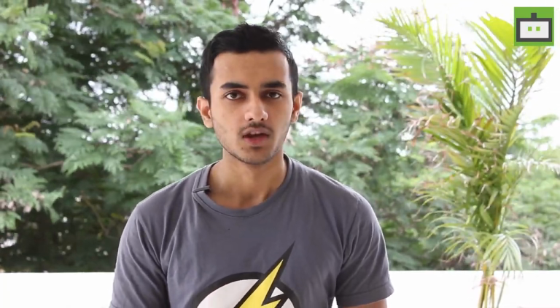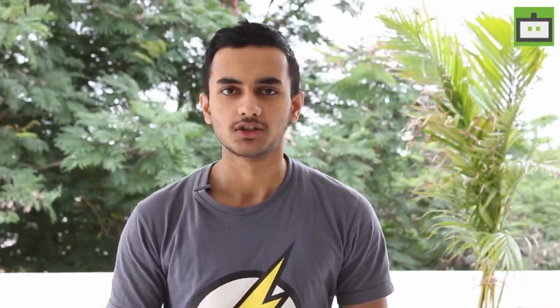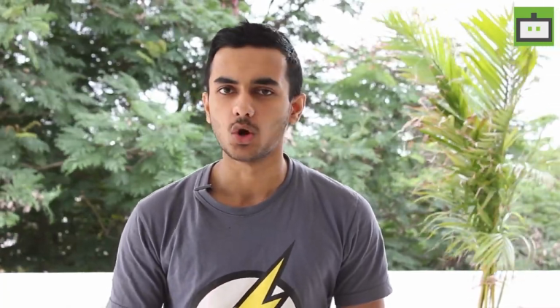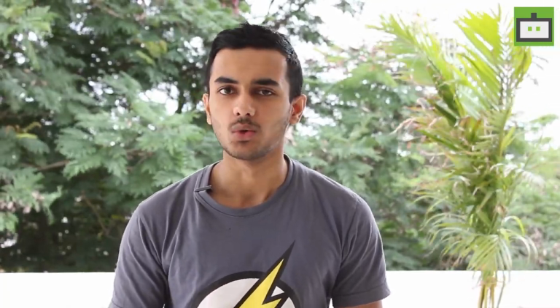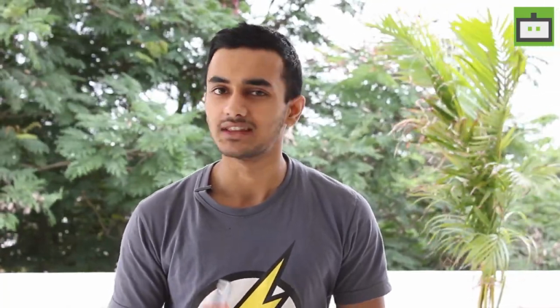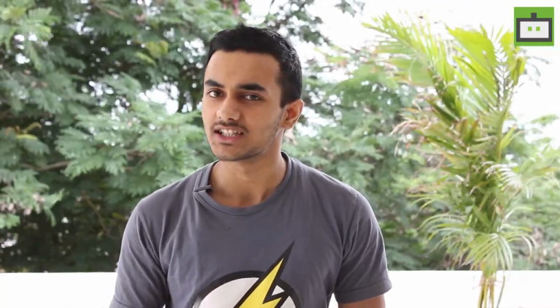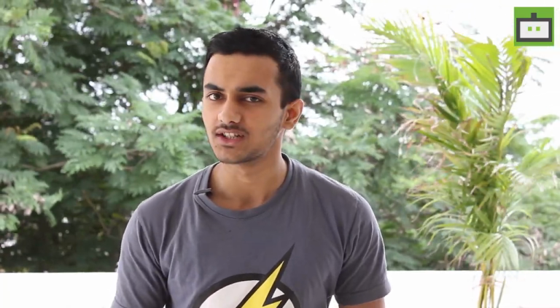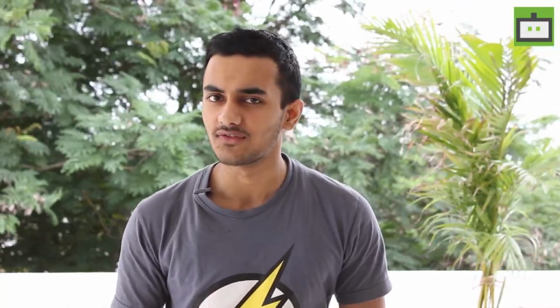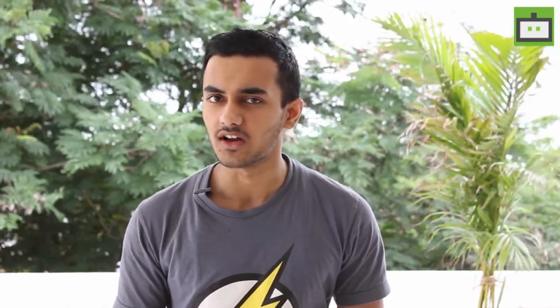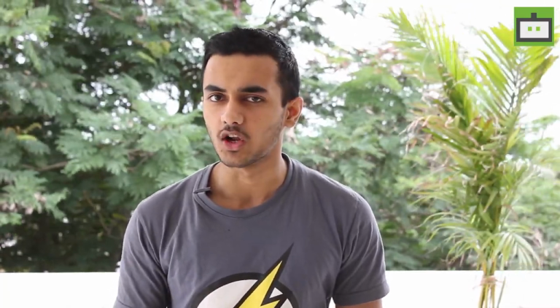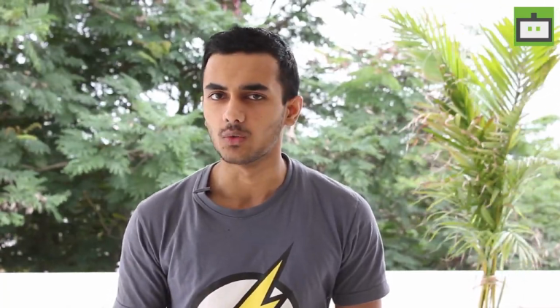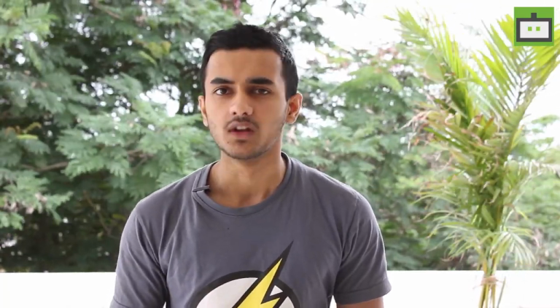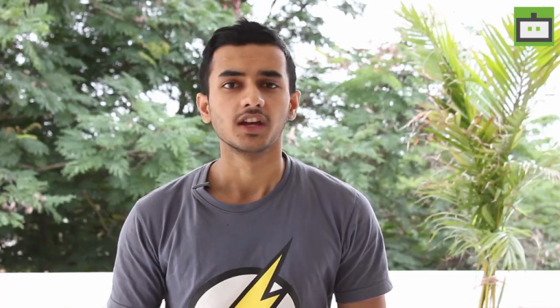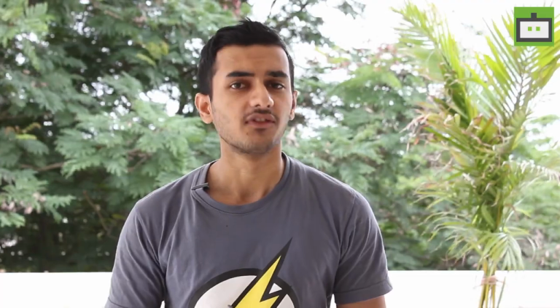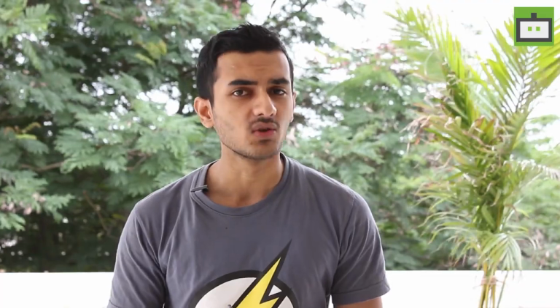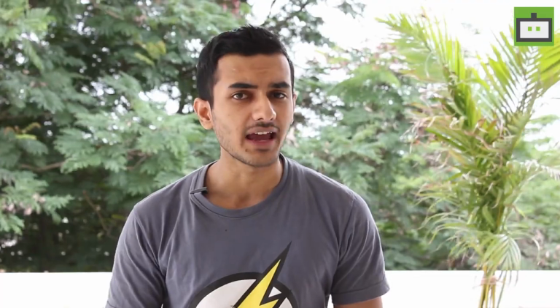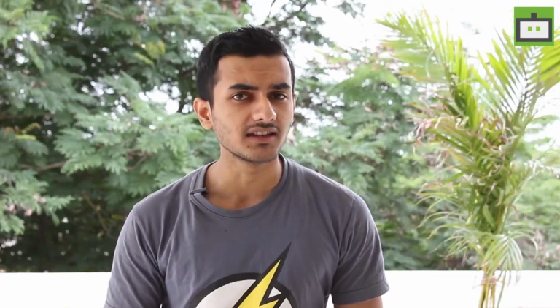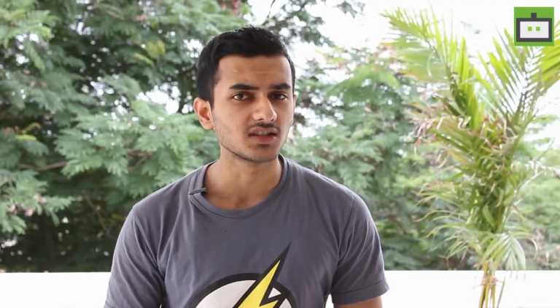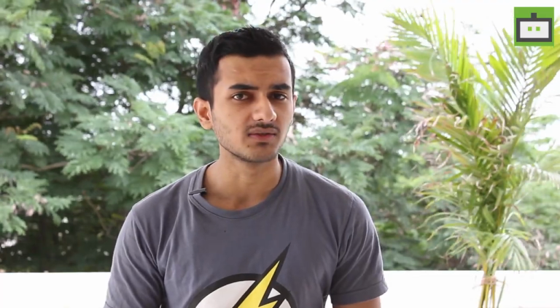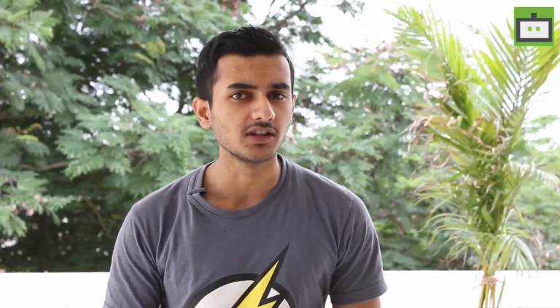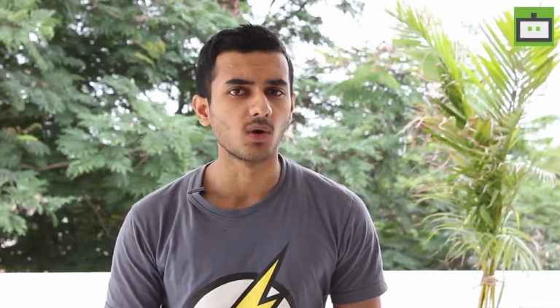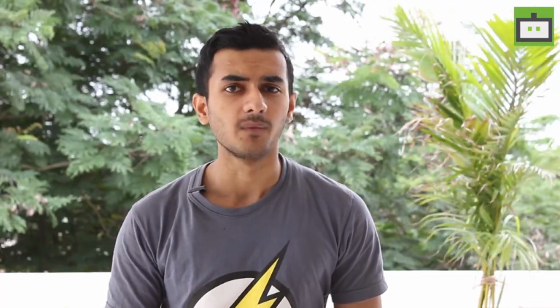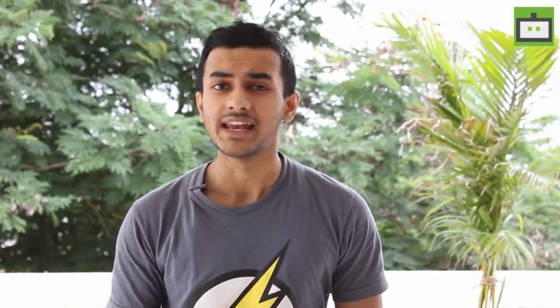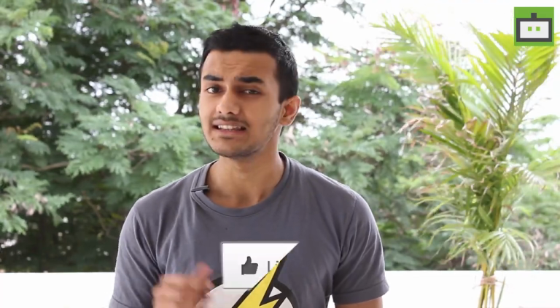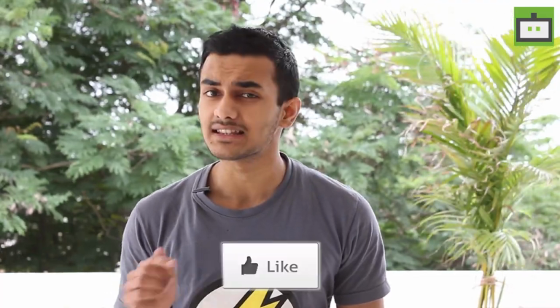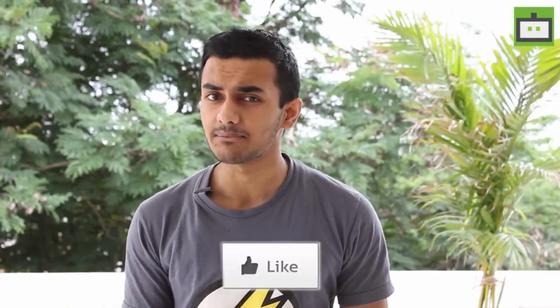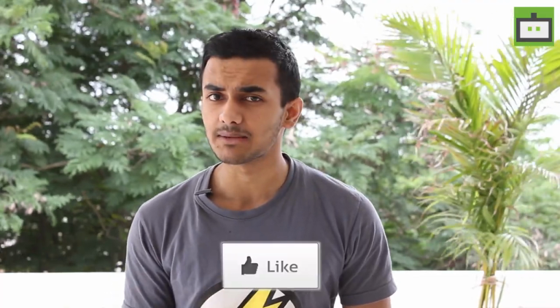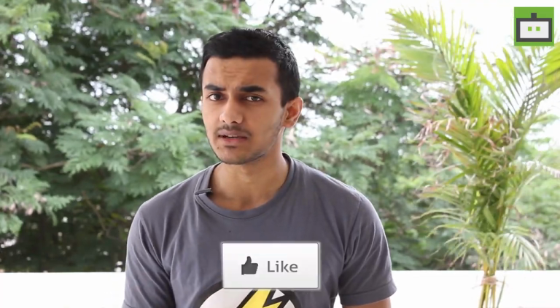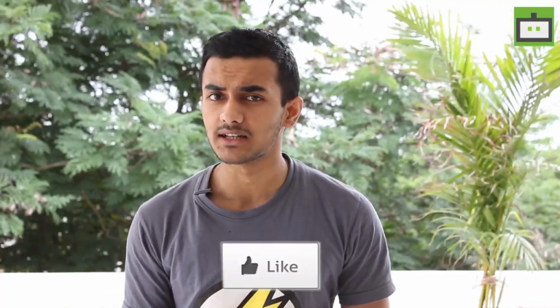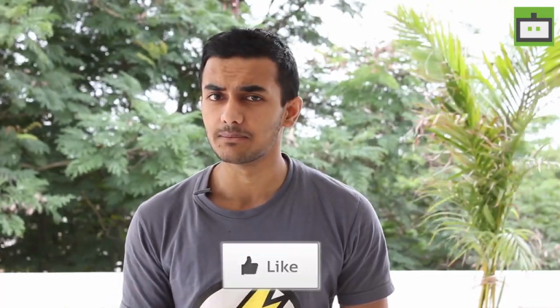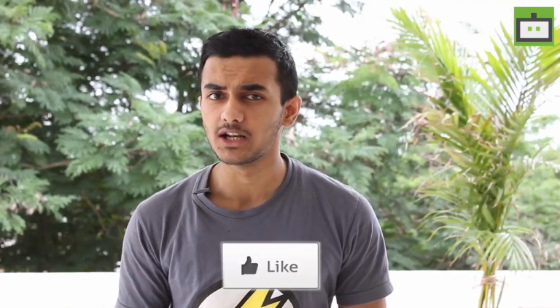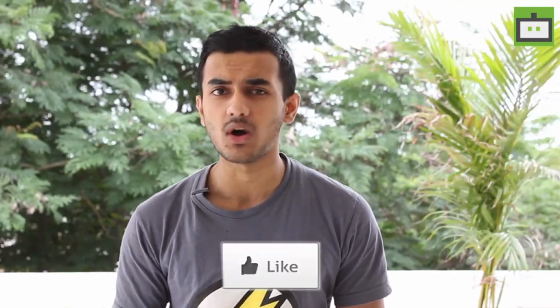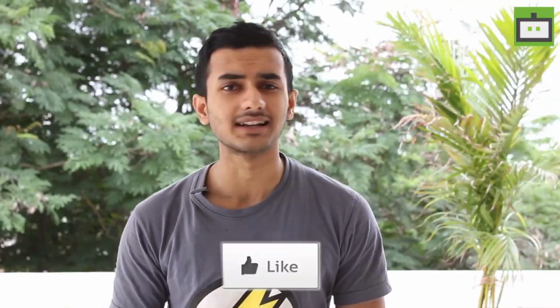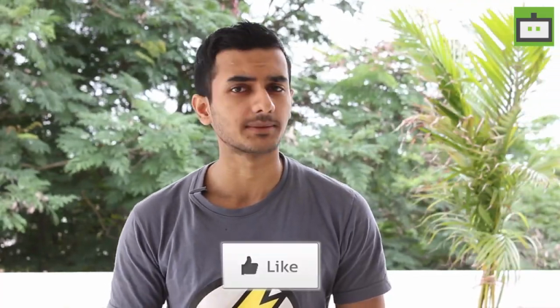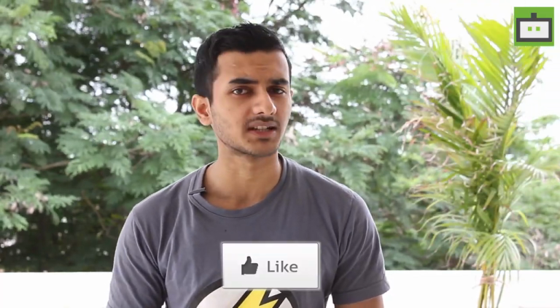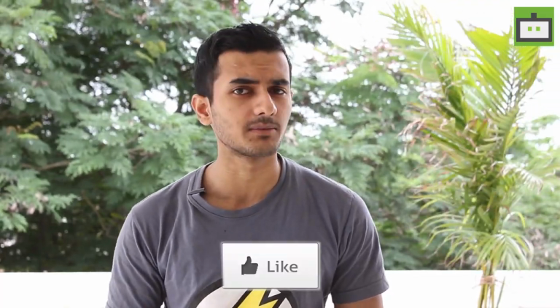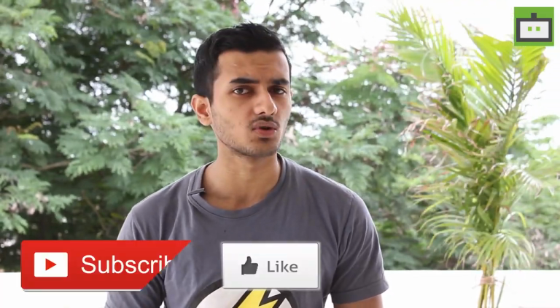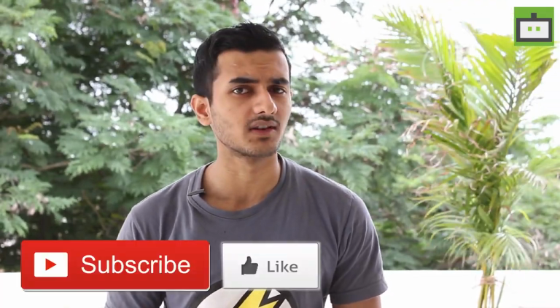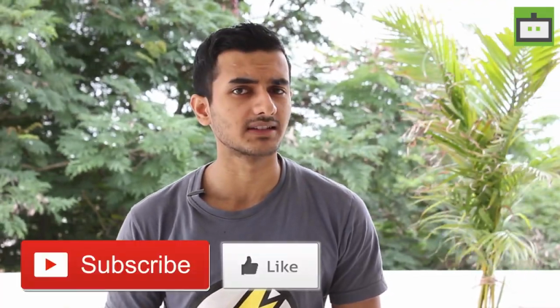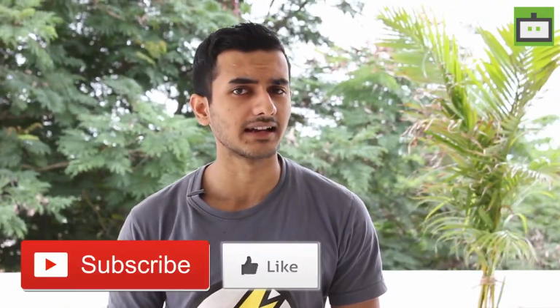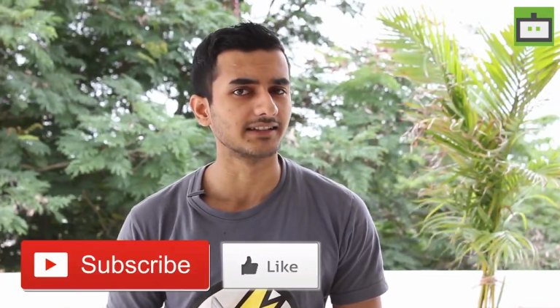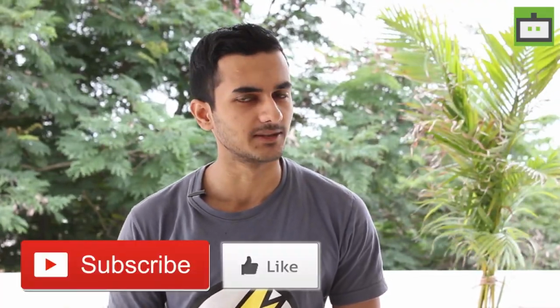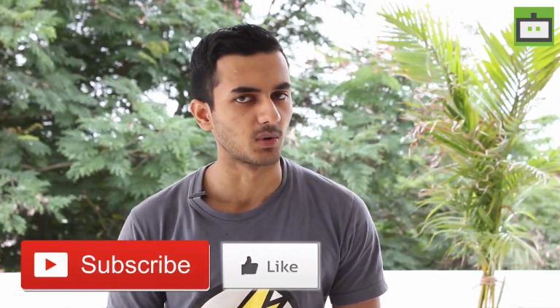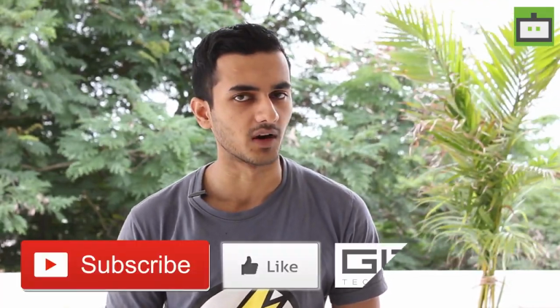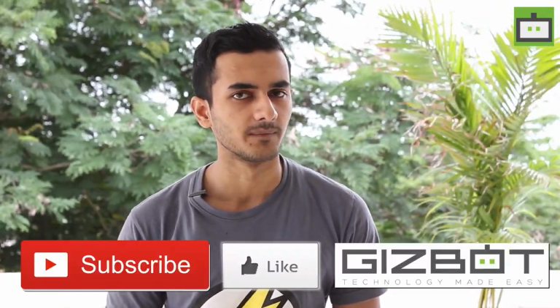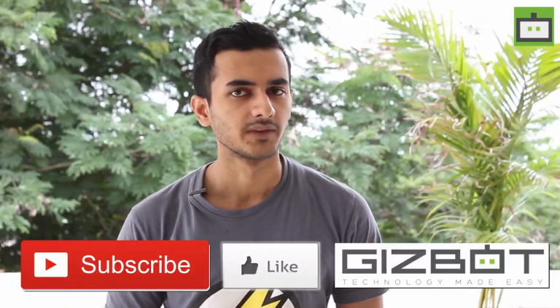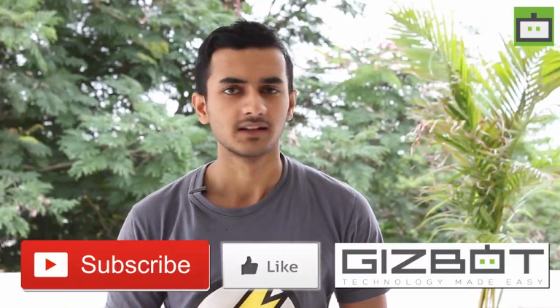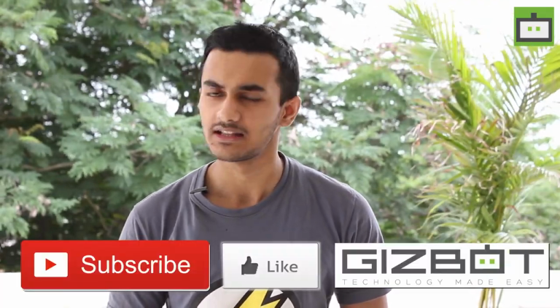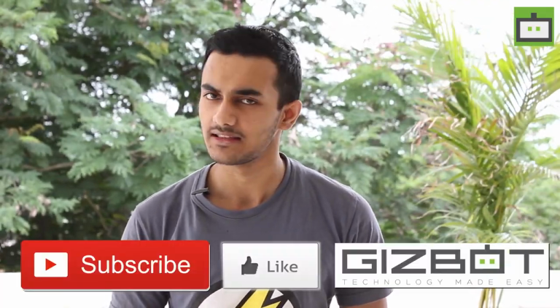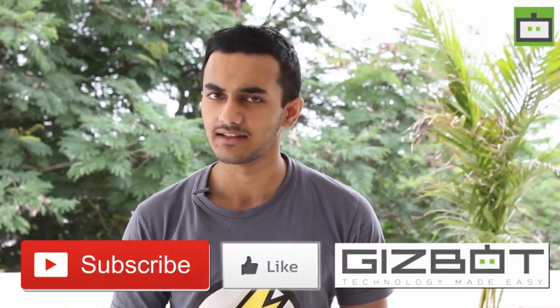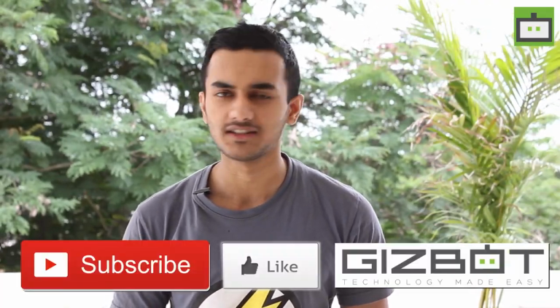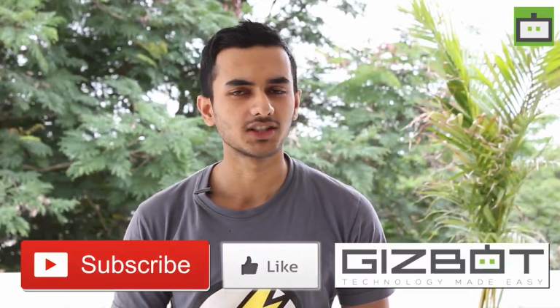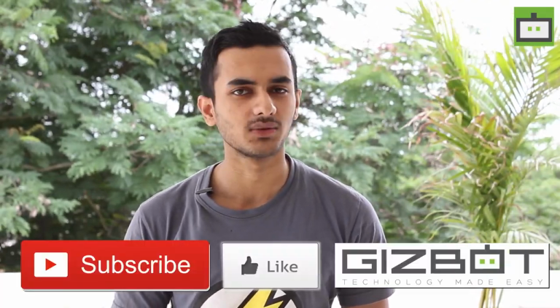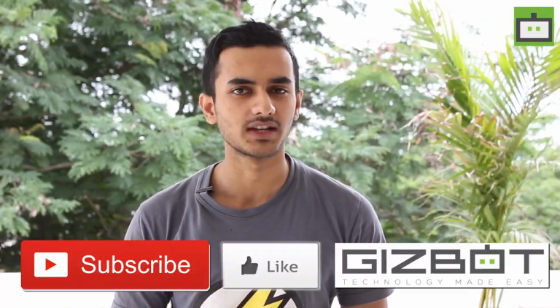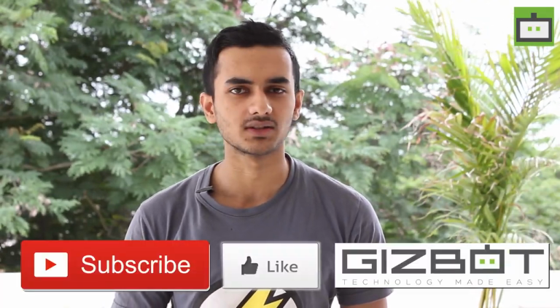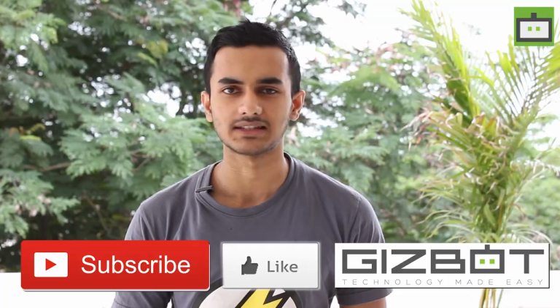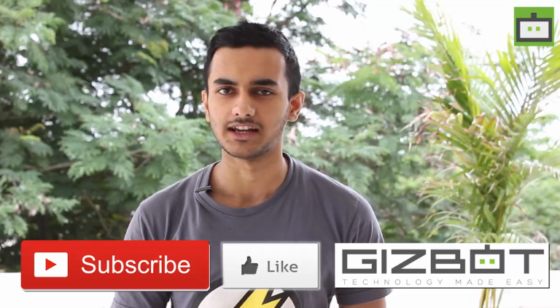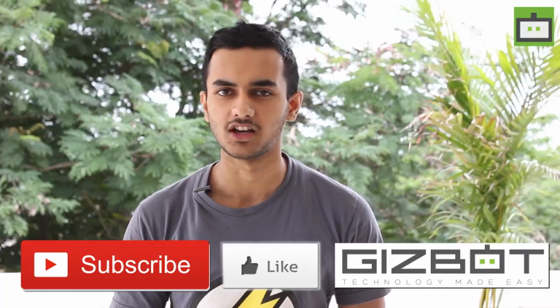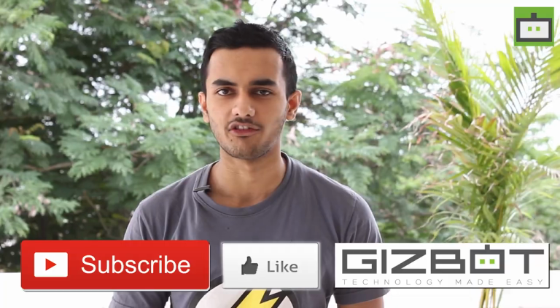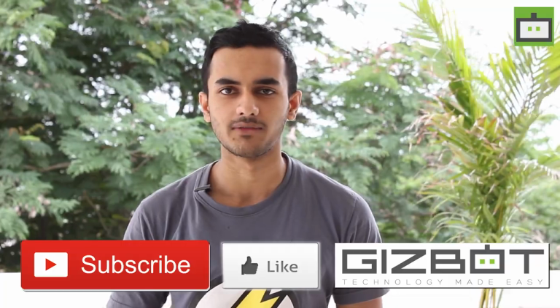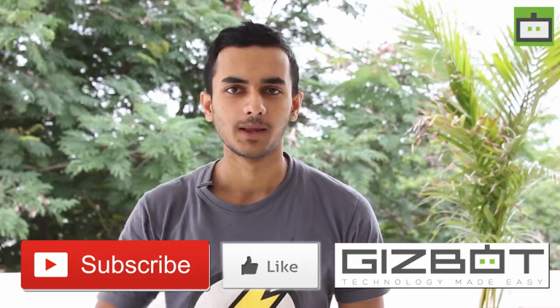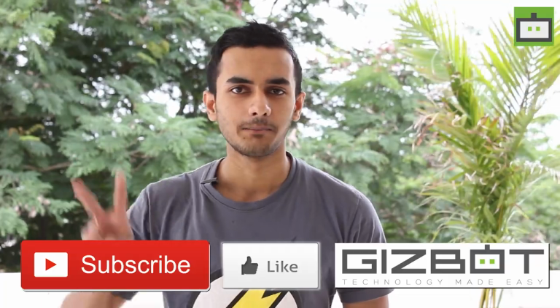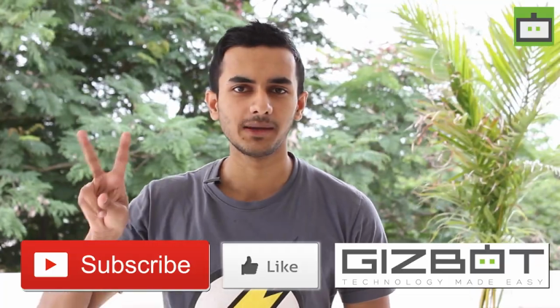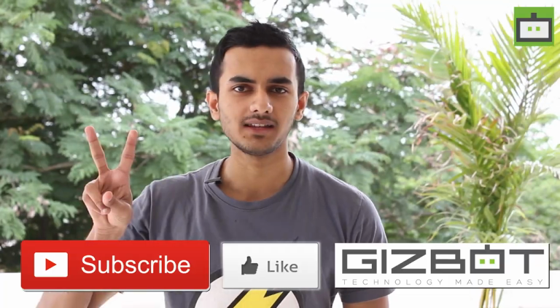So that's it for now. If you like this video, hit the thumbs up button below and subscribe to our channel Gizbot. Till then, this is Vignesh signing off. Peace.